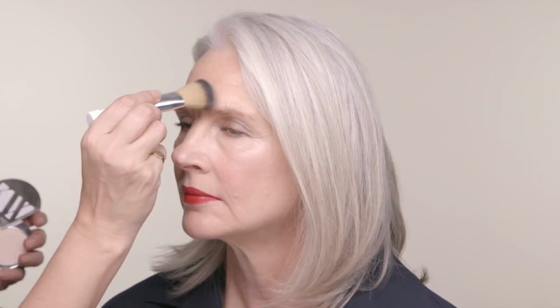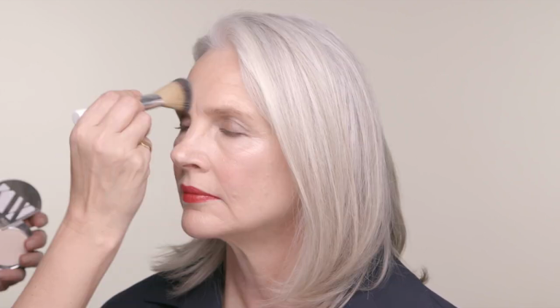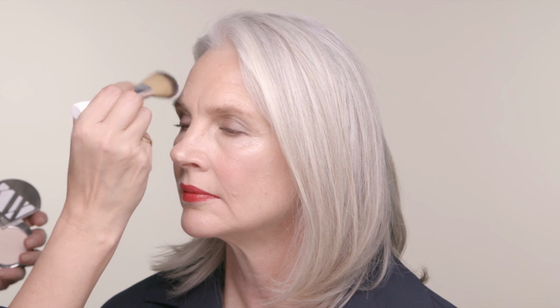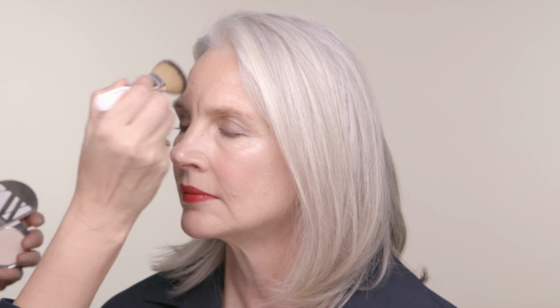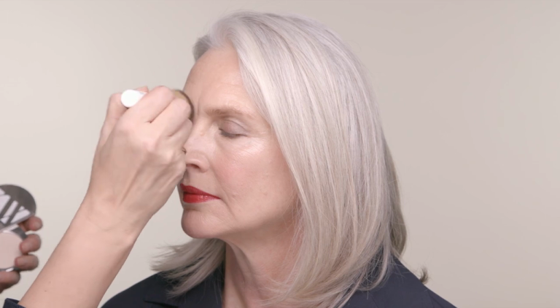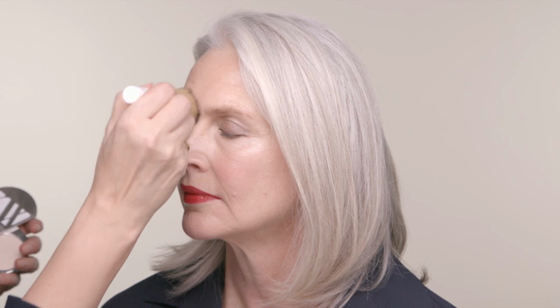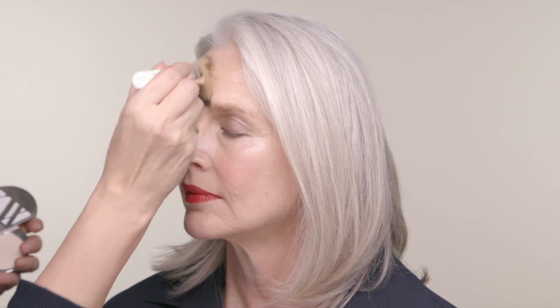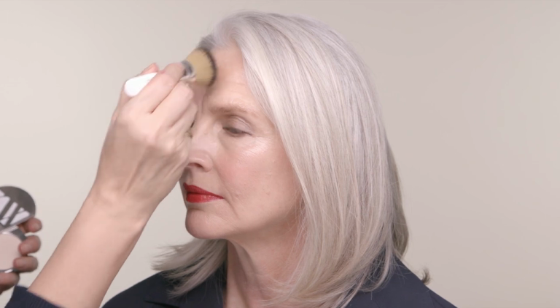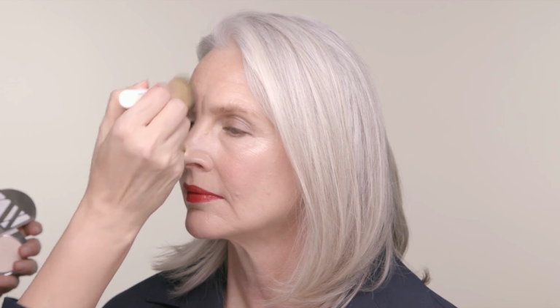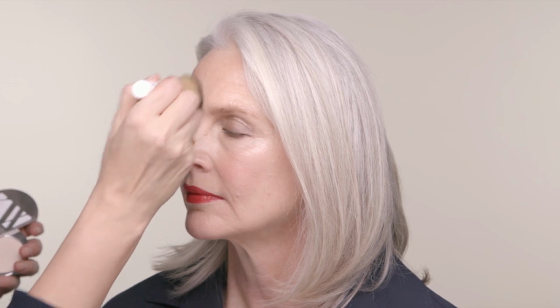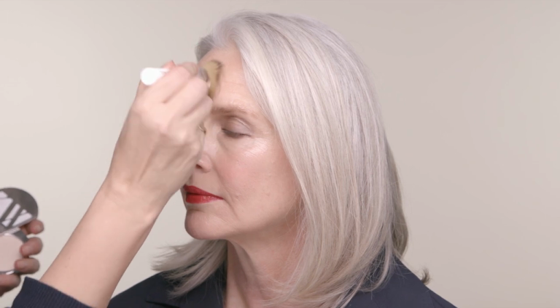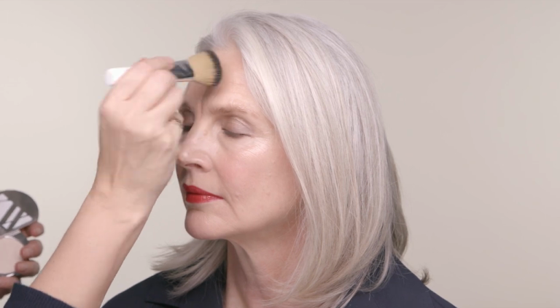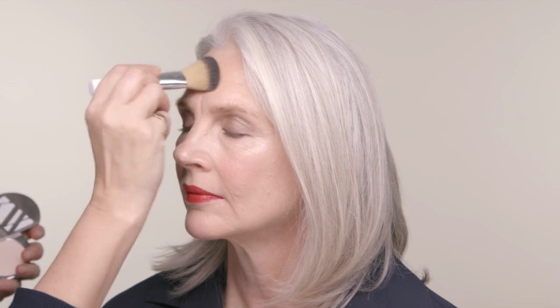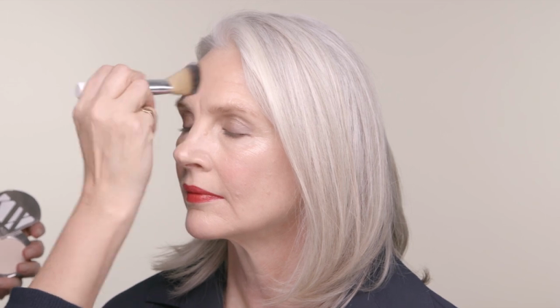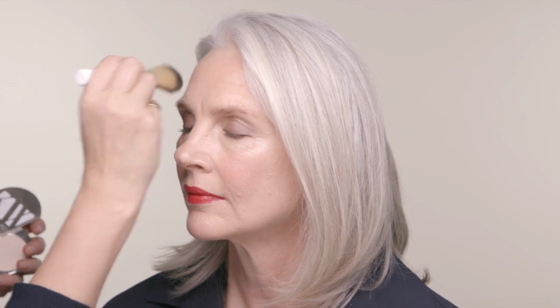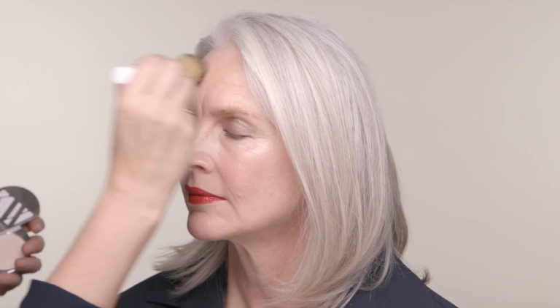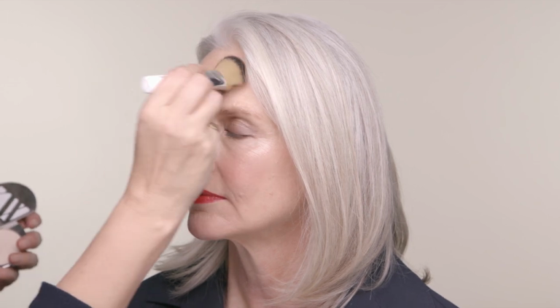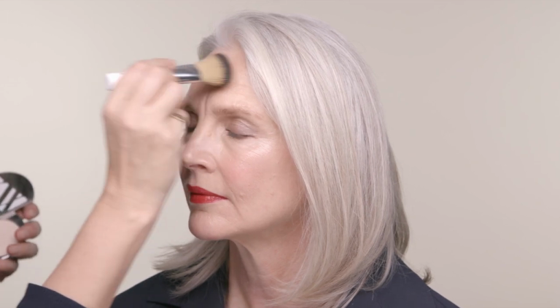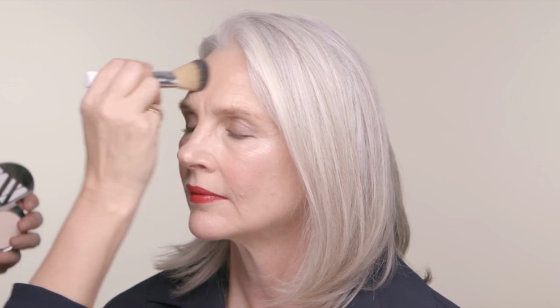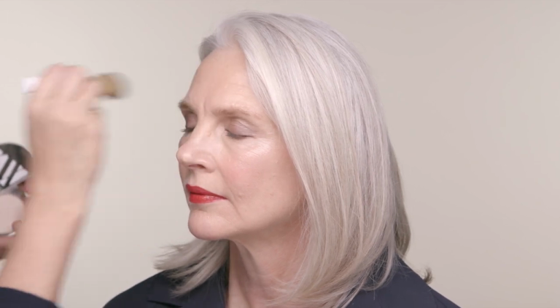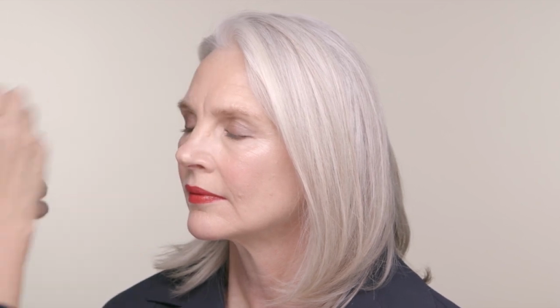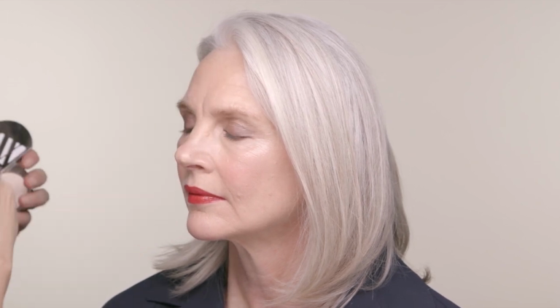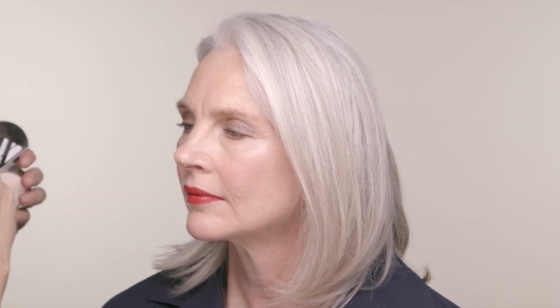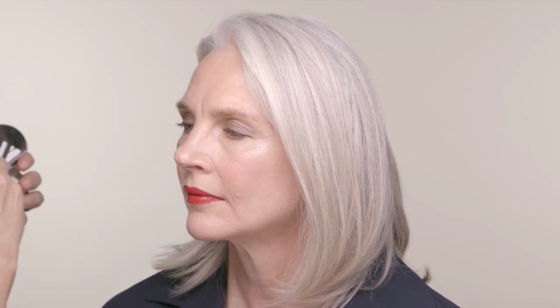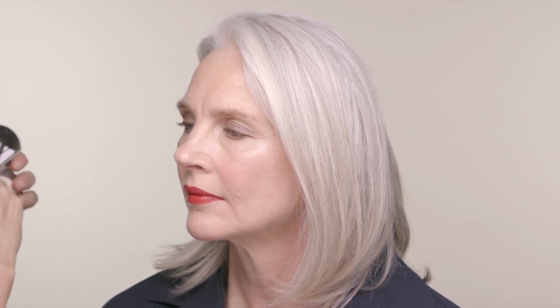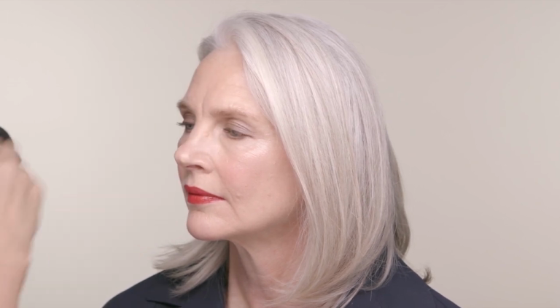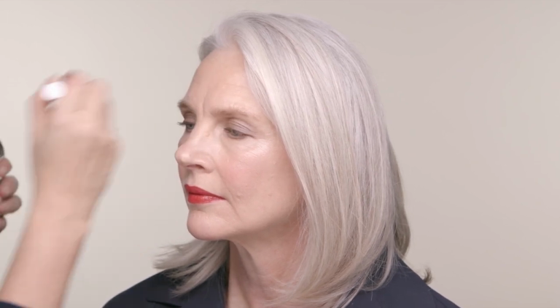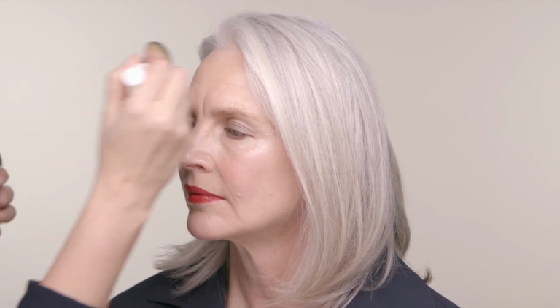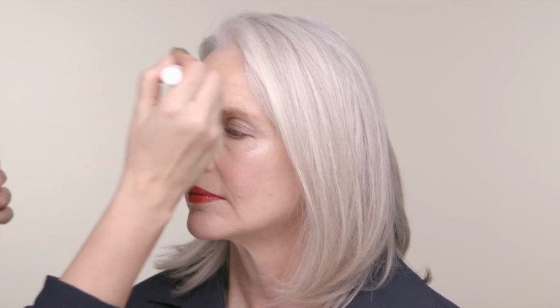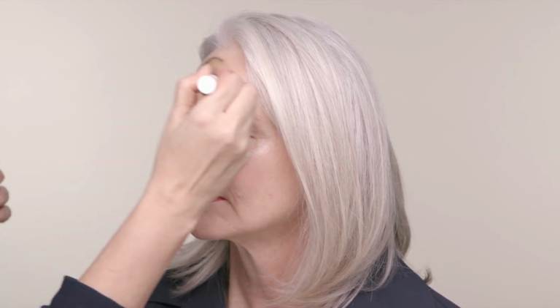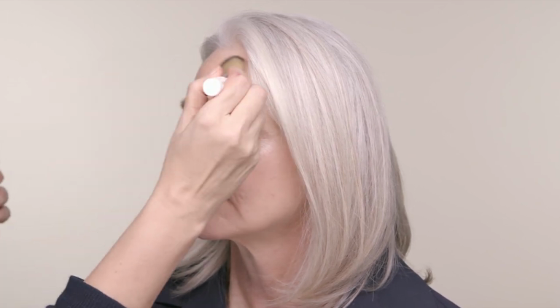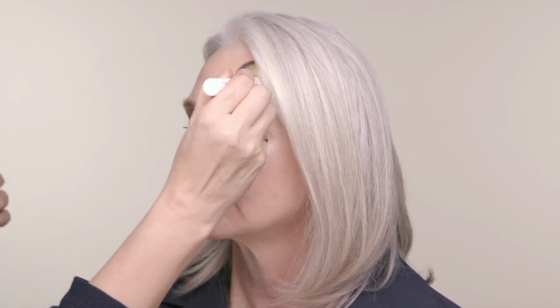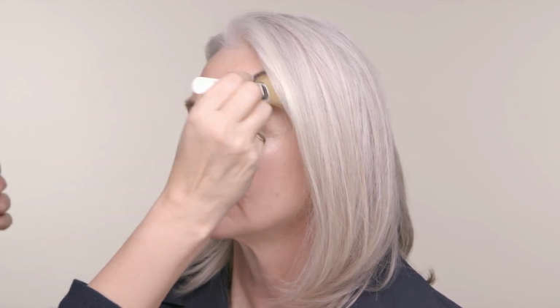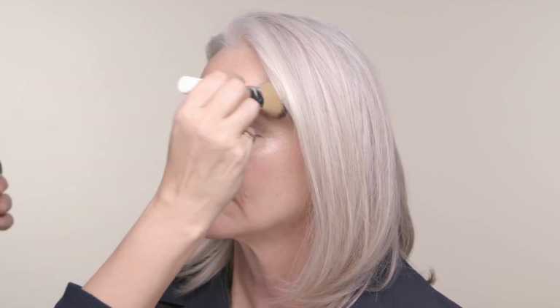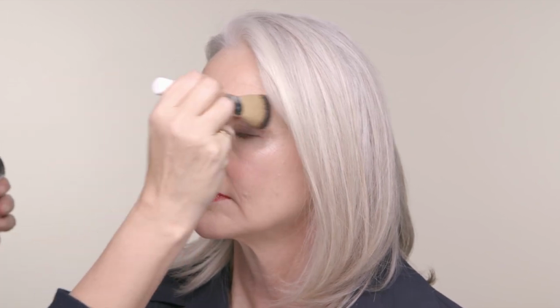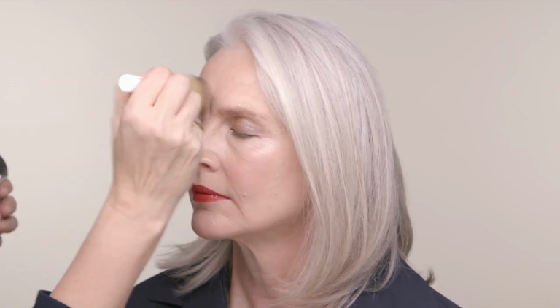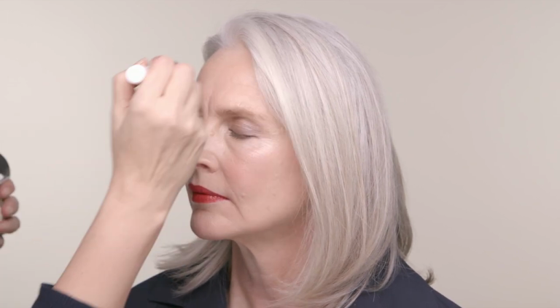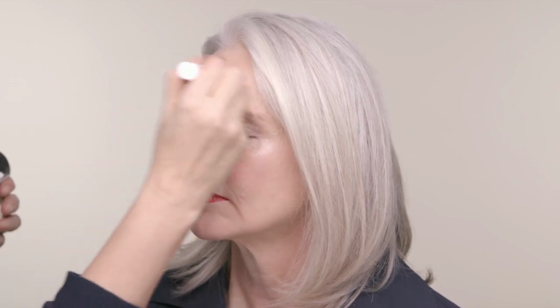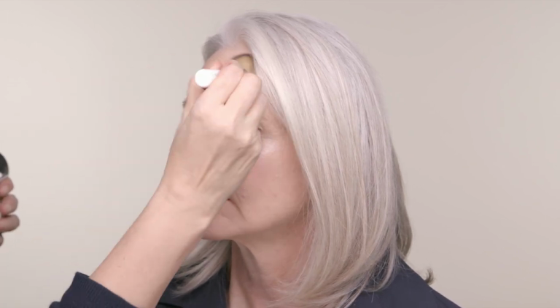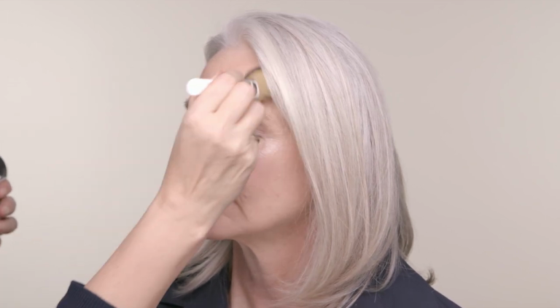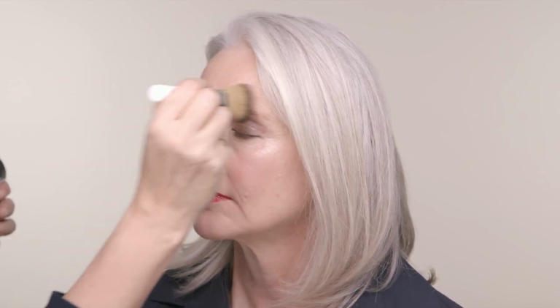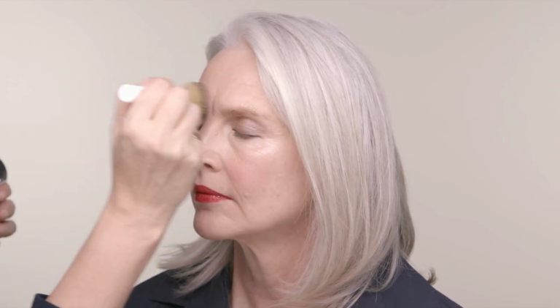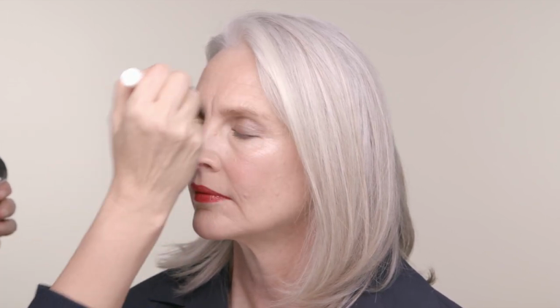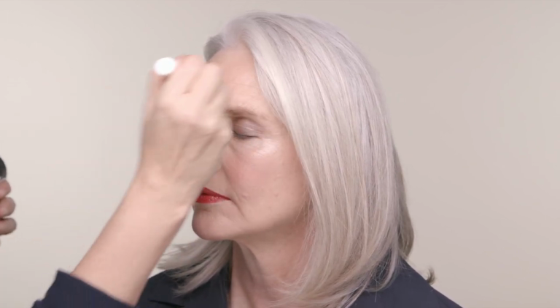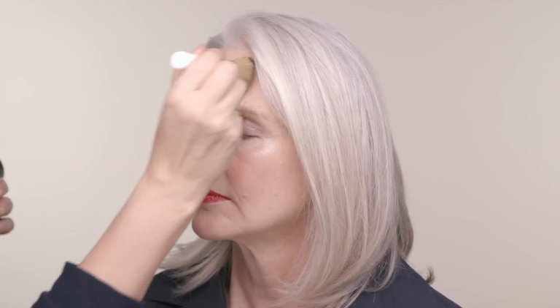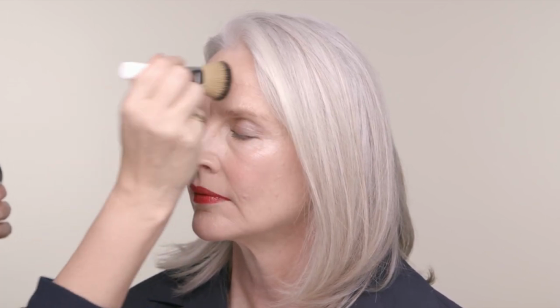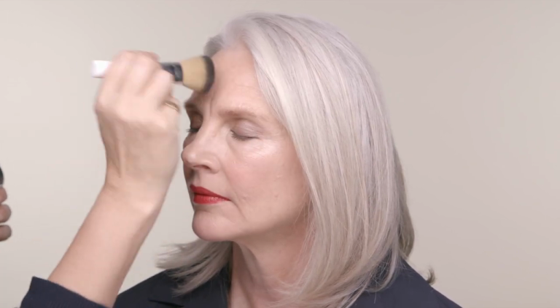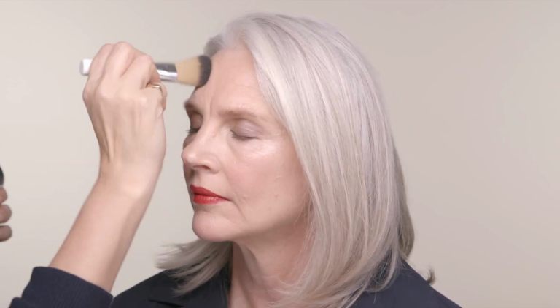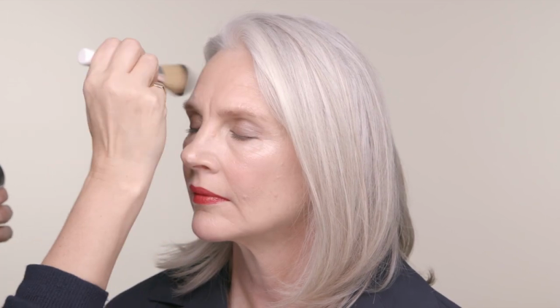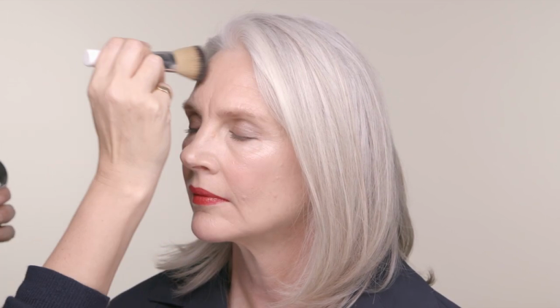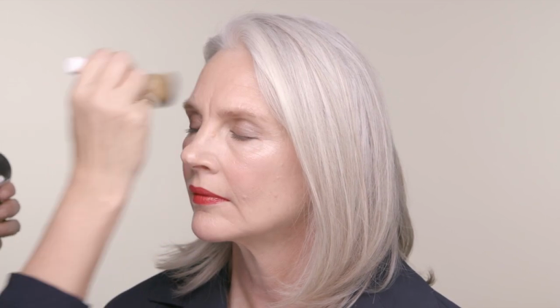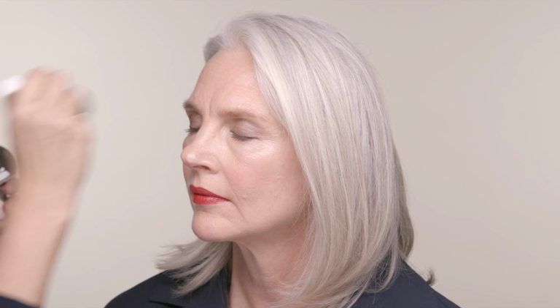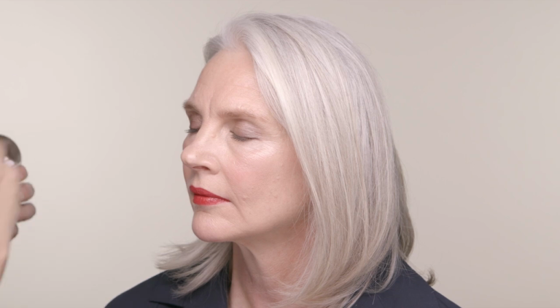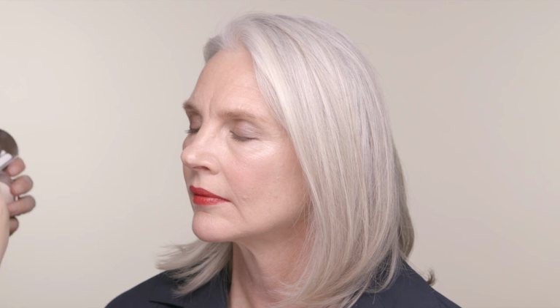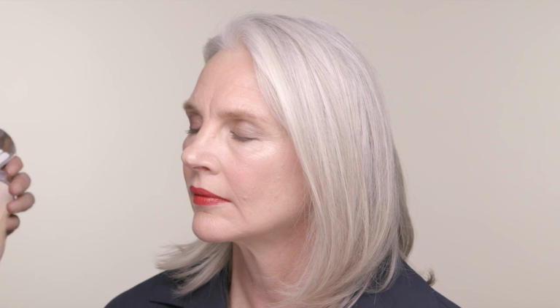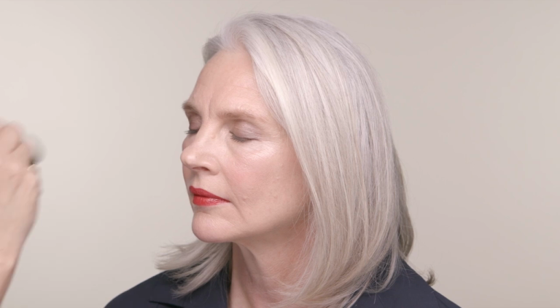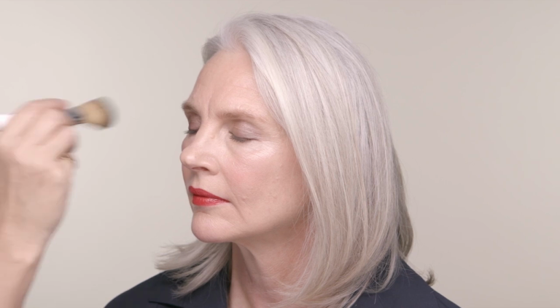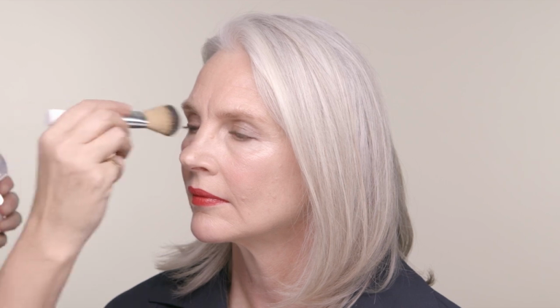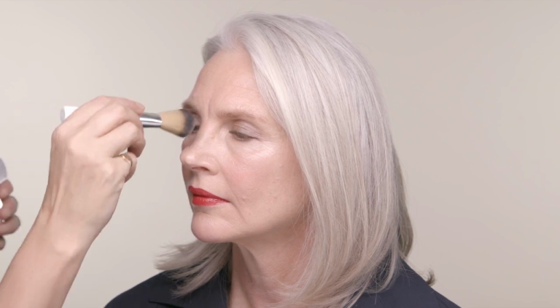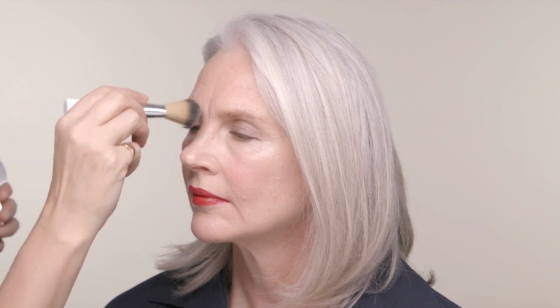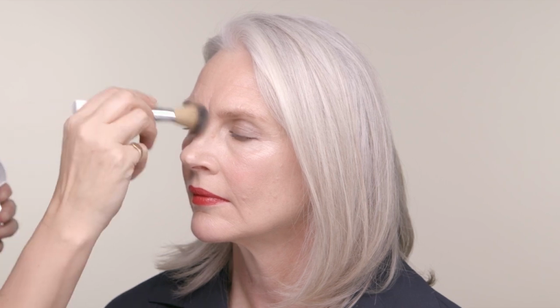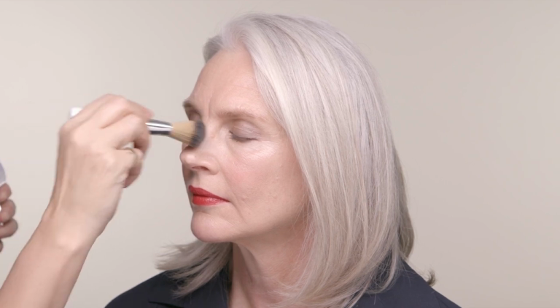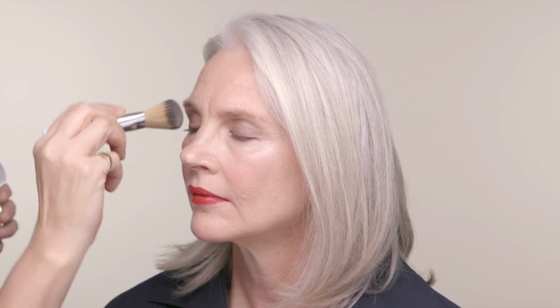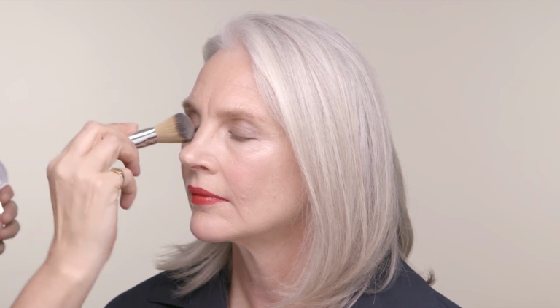Finish with a swipe of light powder, mainly over the T-zone, using a brush and staying away from the cheeks.